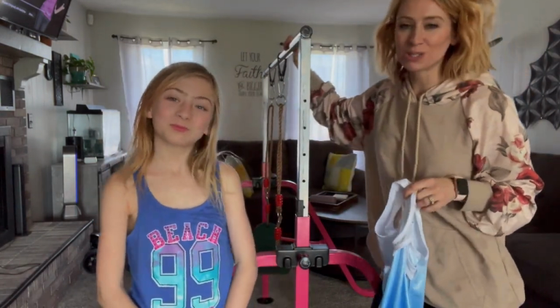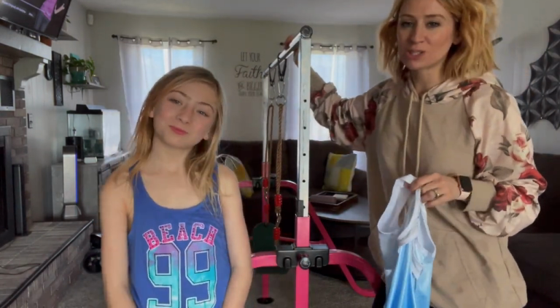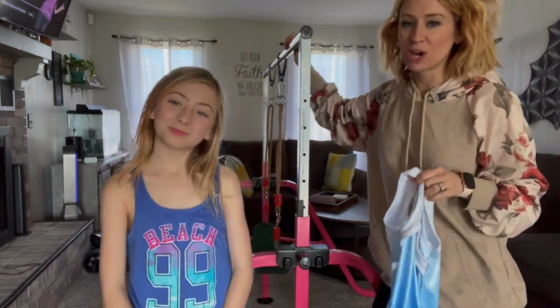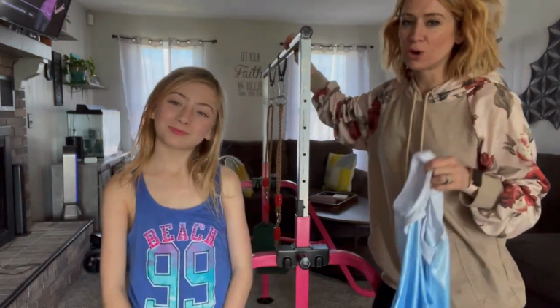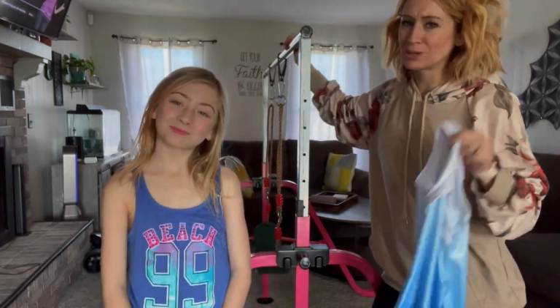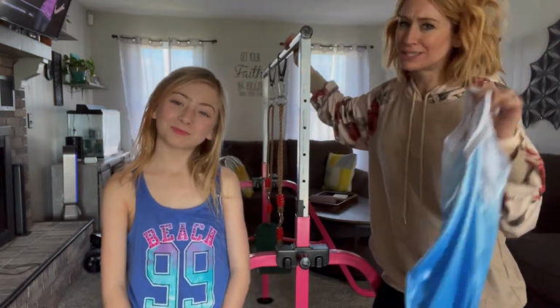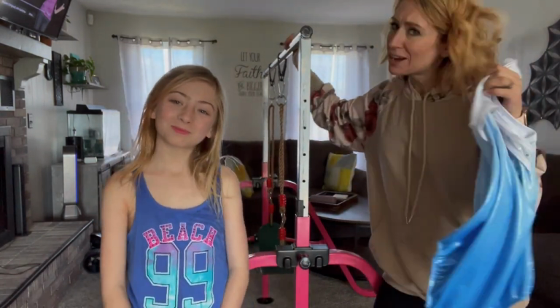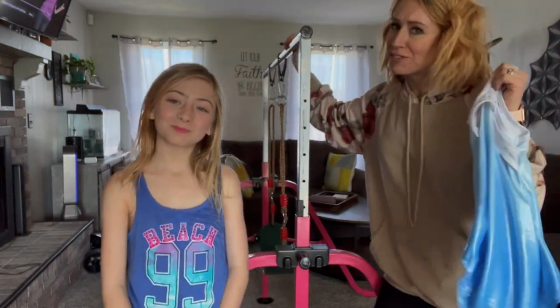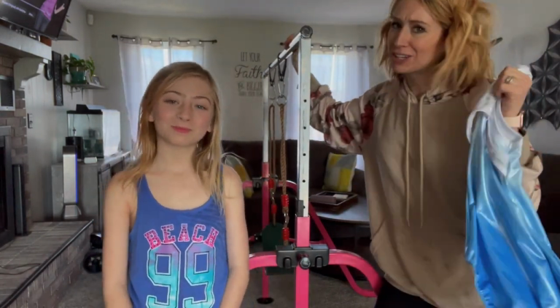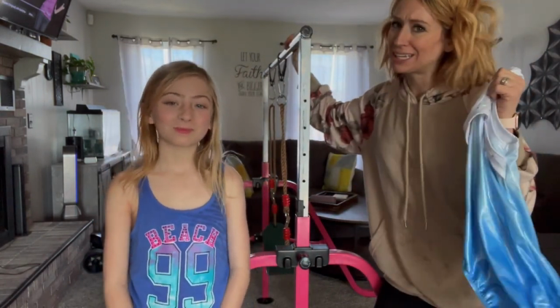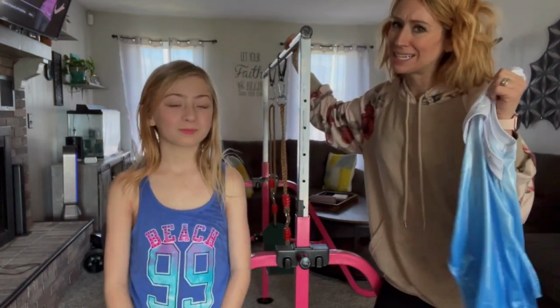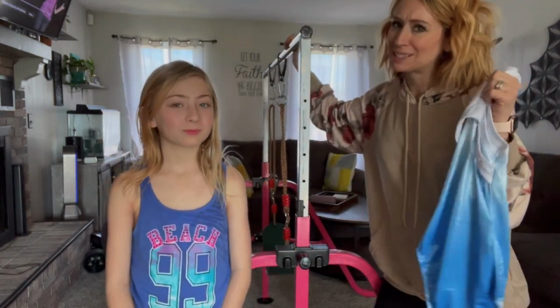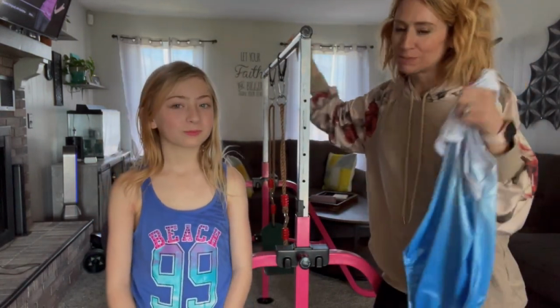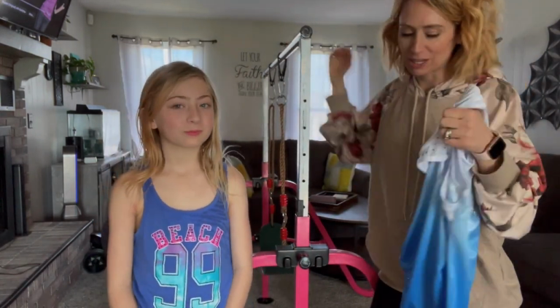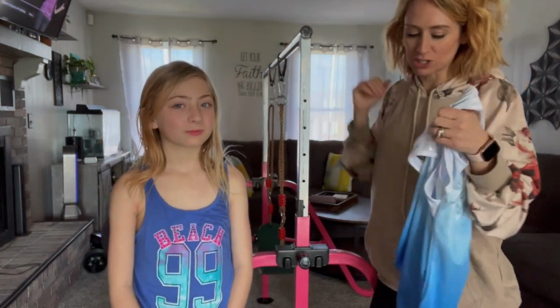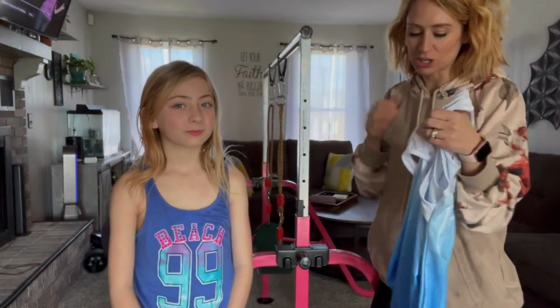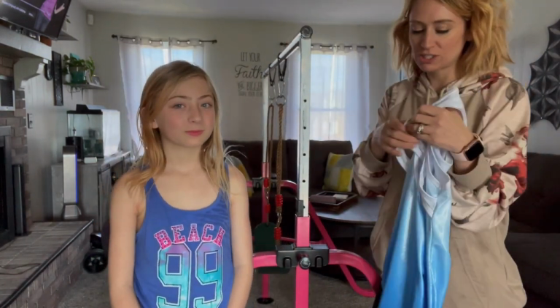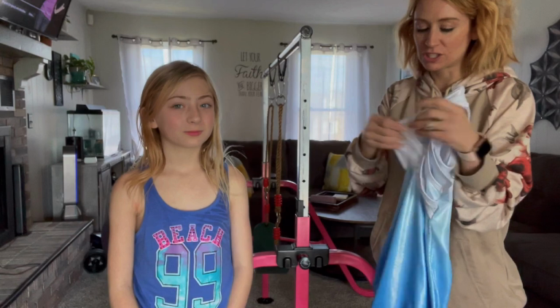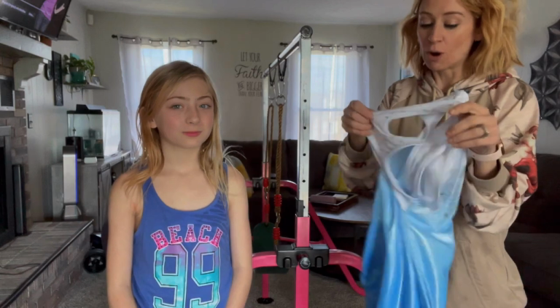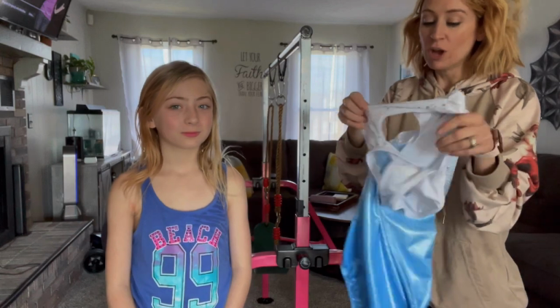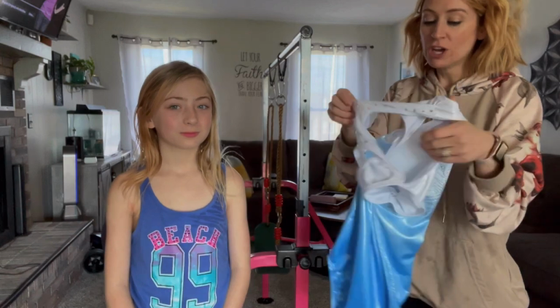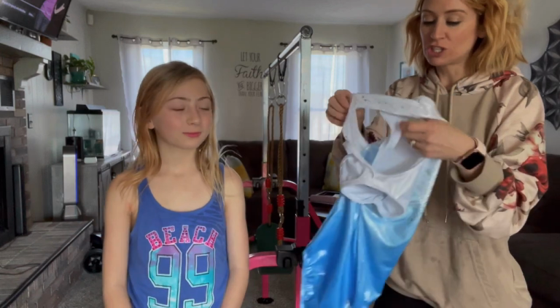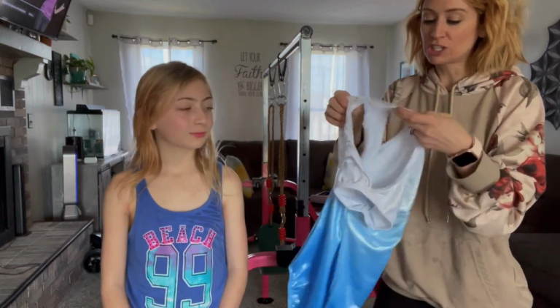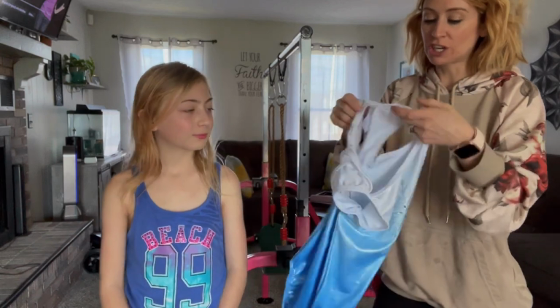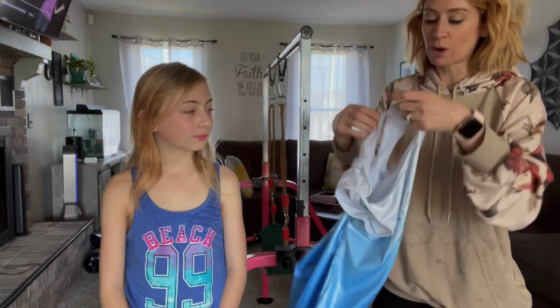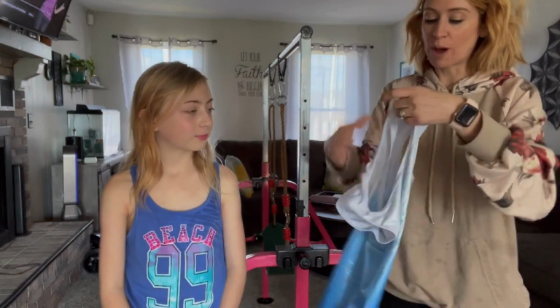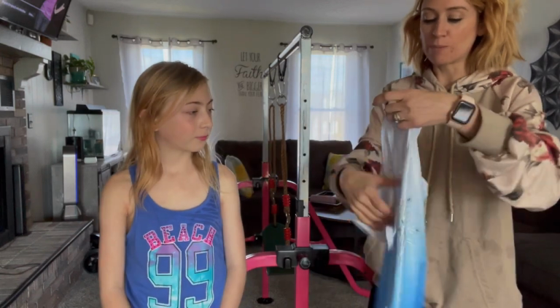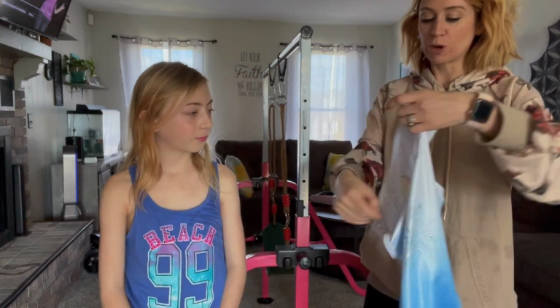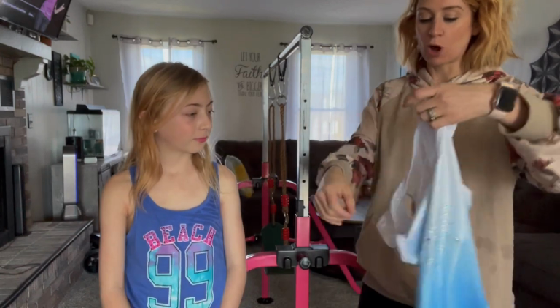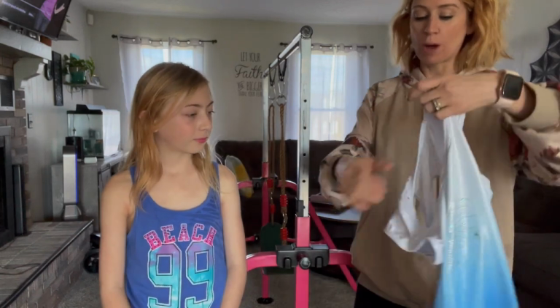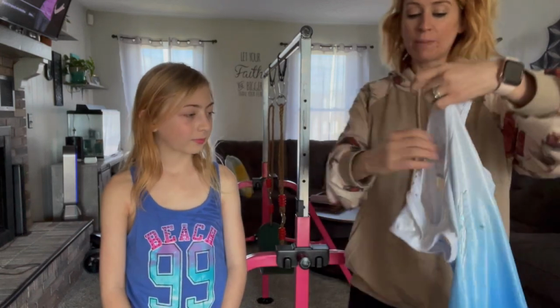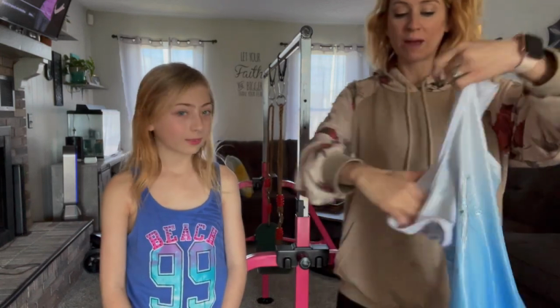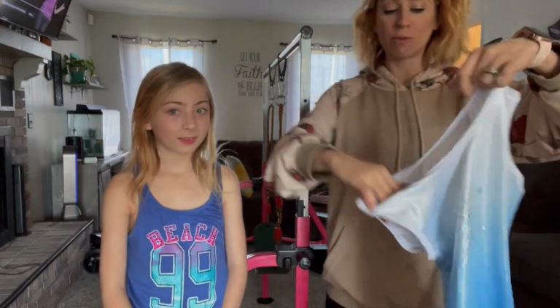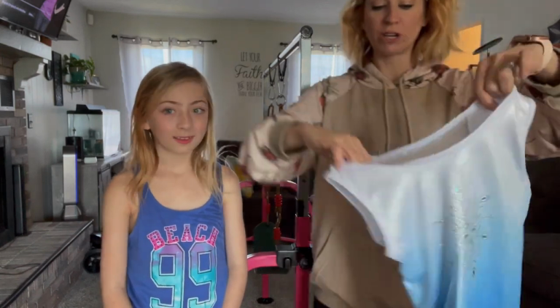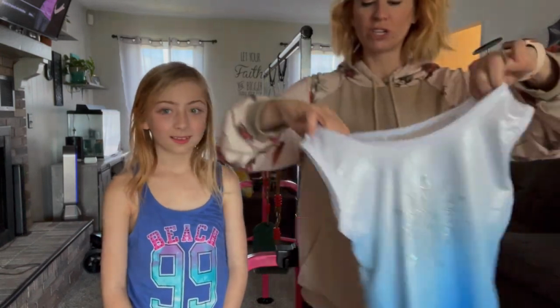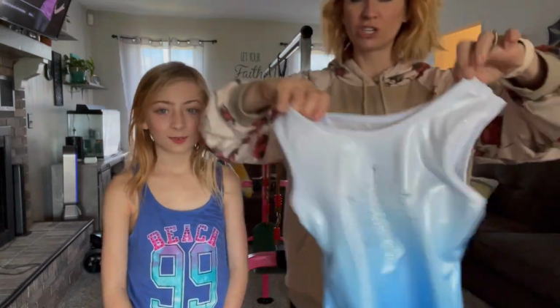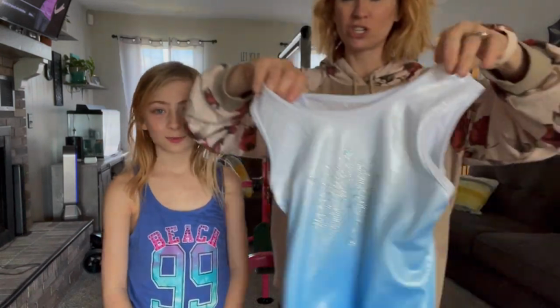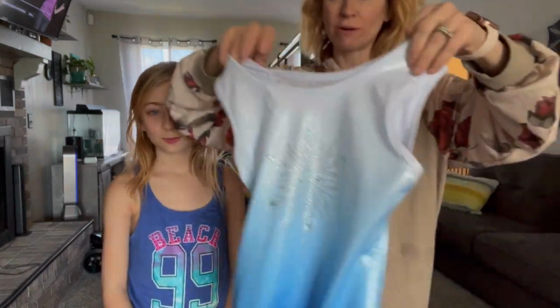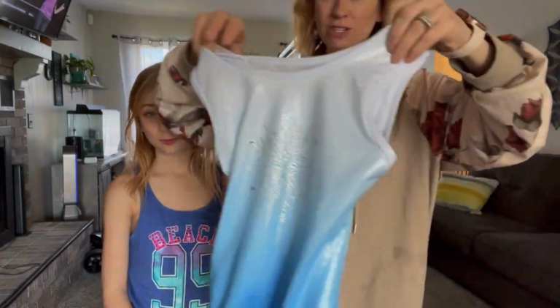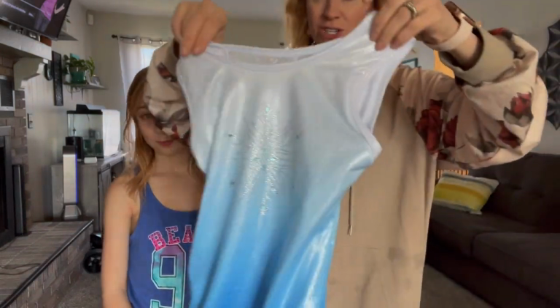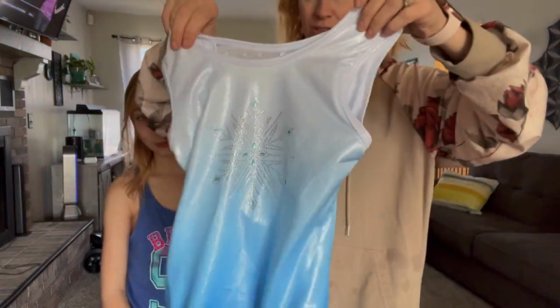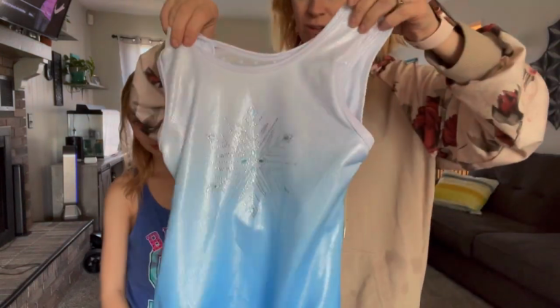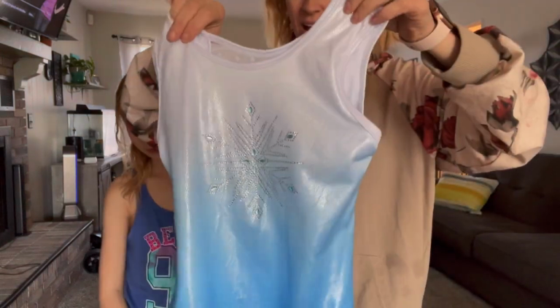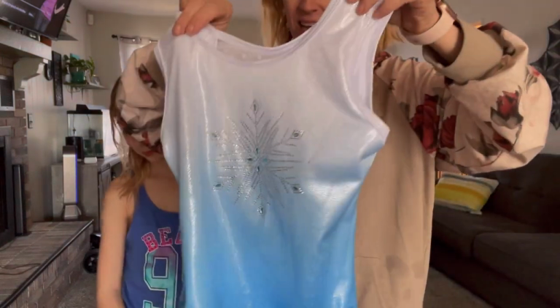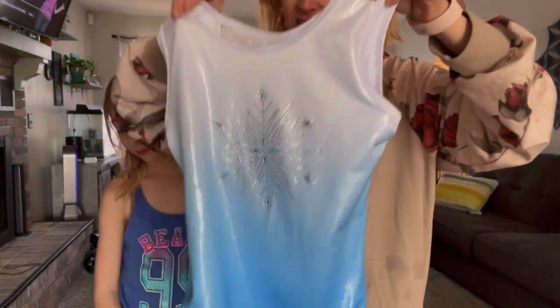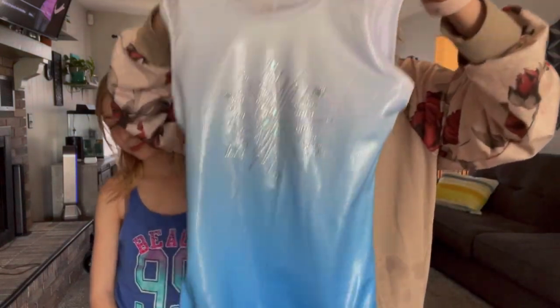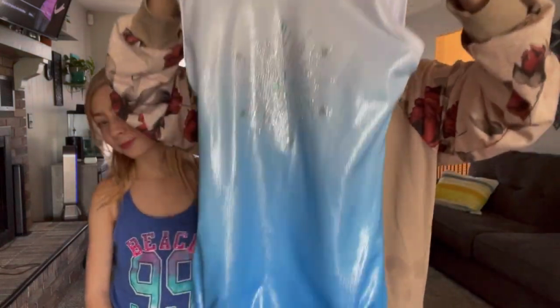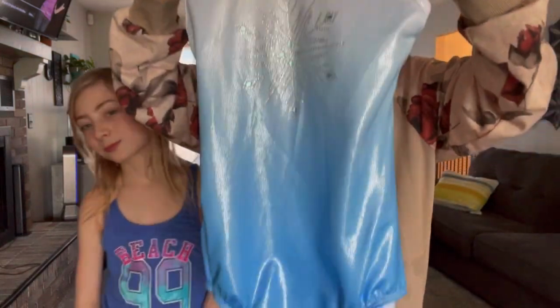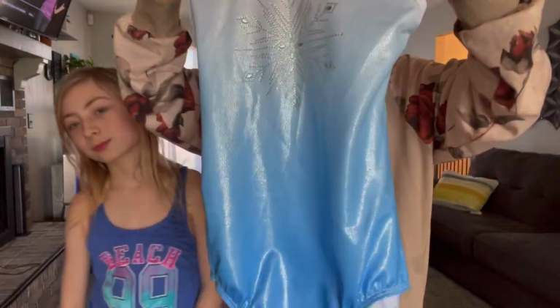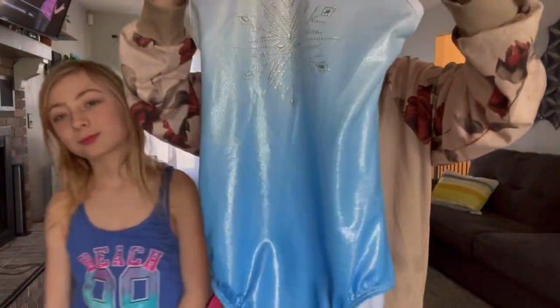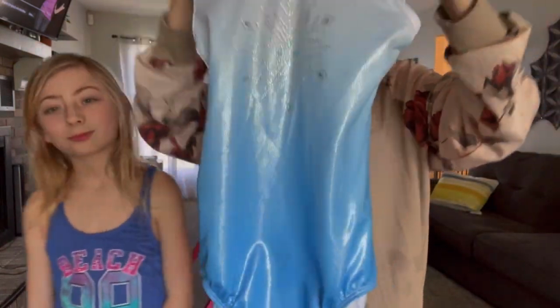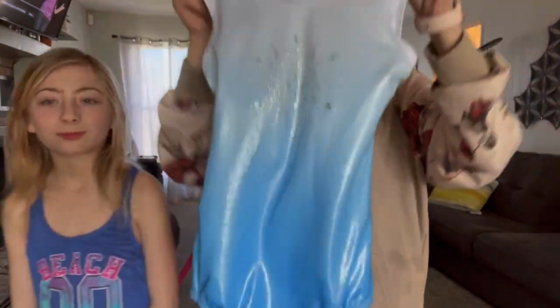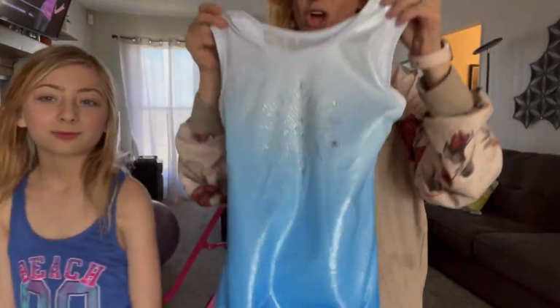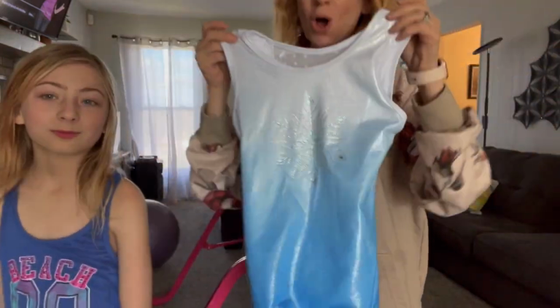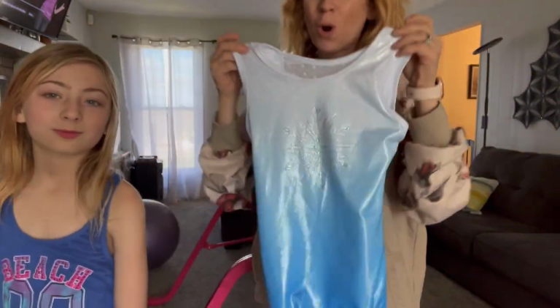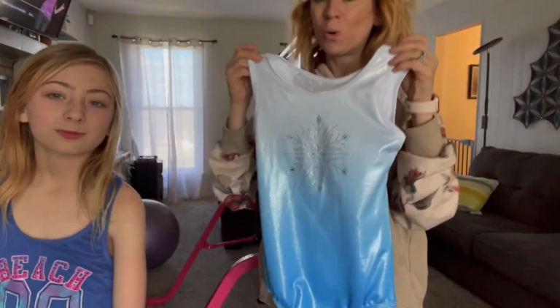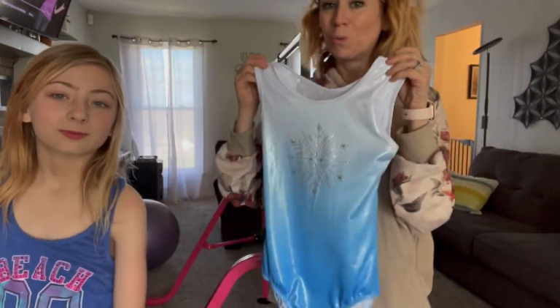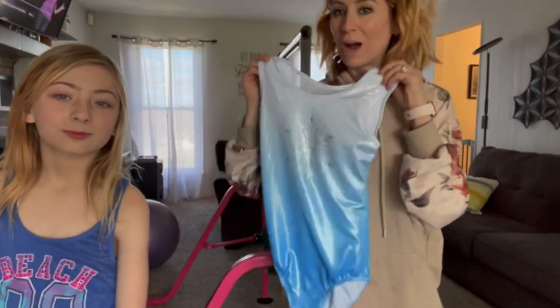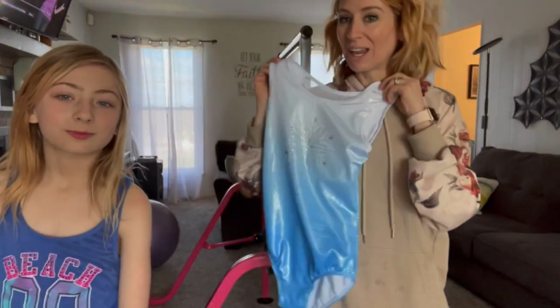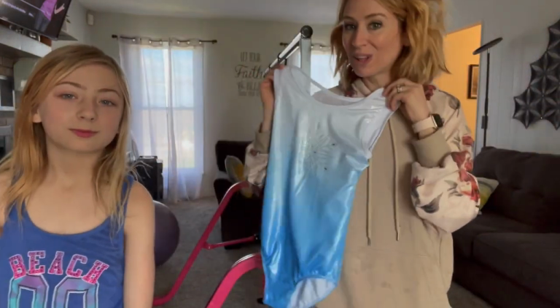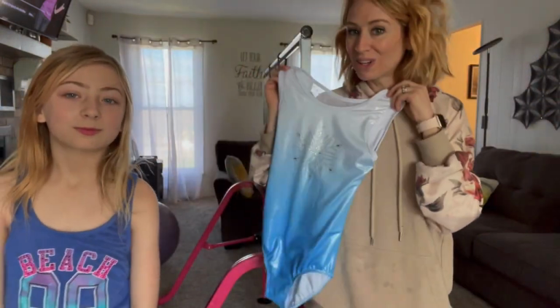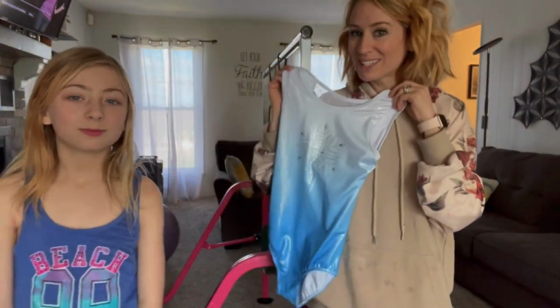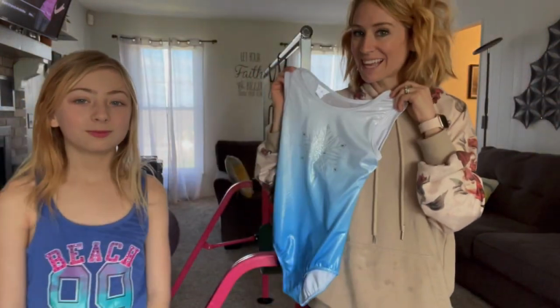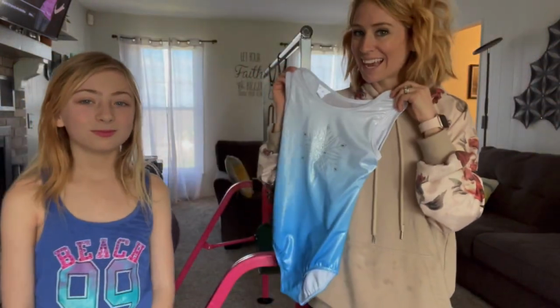She is going to be doing gymnastics and we also have a gymnastics bar in our house, so you definitely need some leotards. She's going to go ahead and put it on, but I wanted to show it to you guys first, what it looks like.